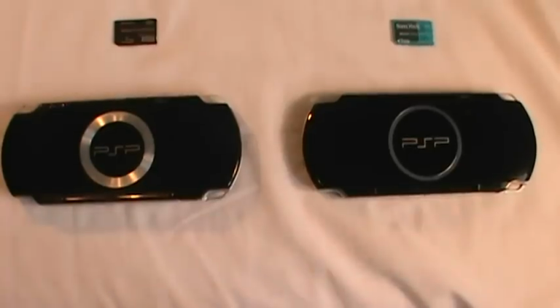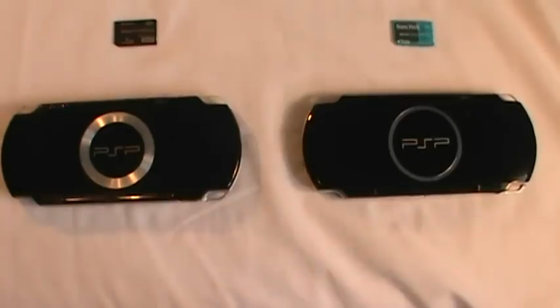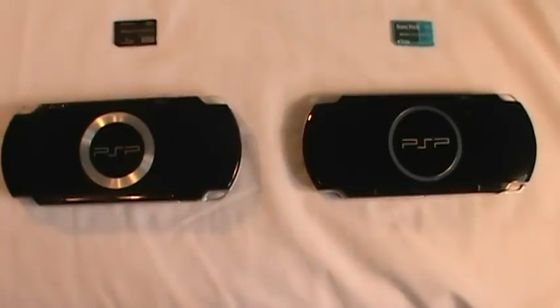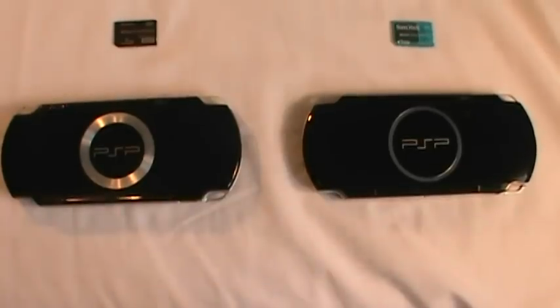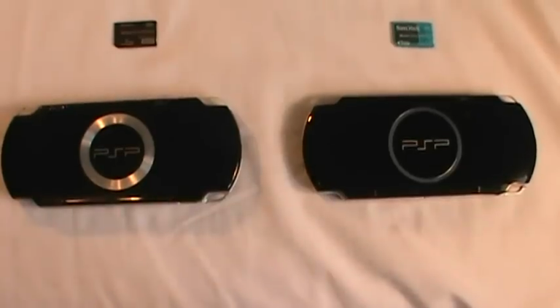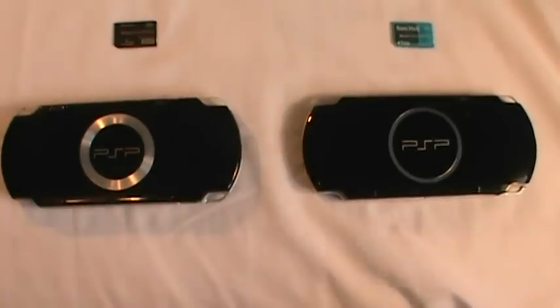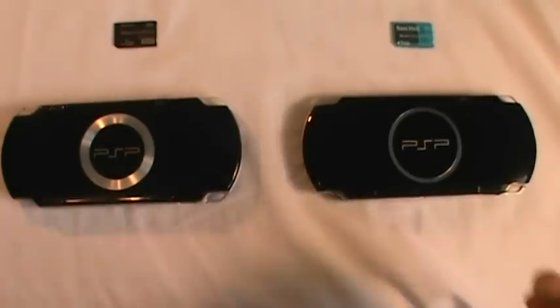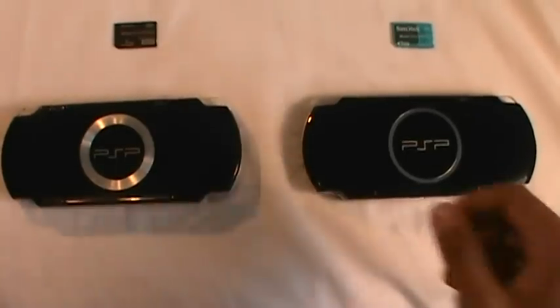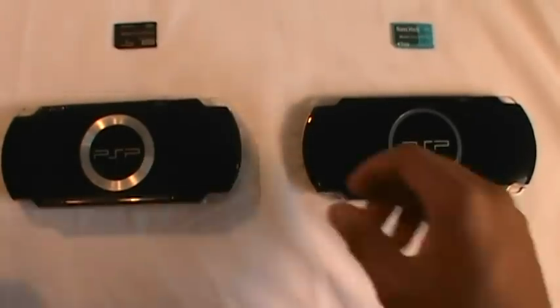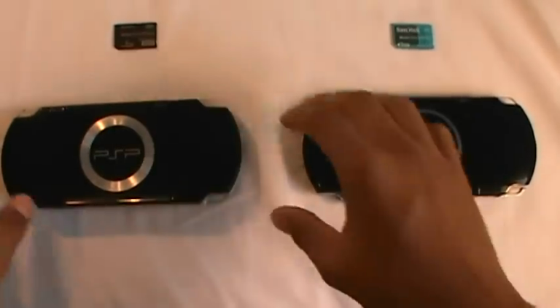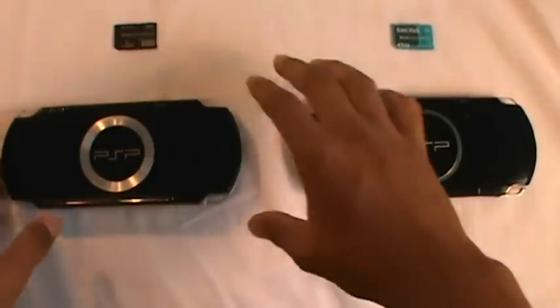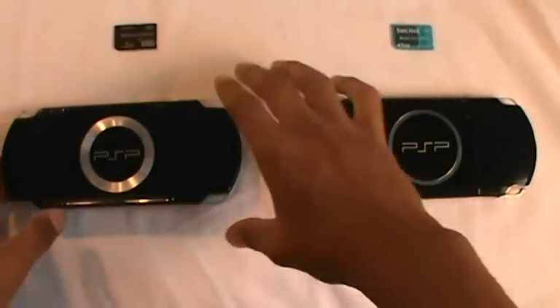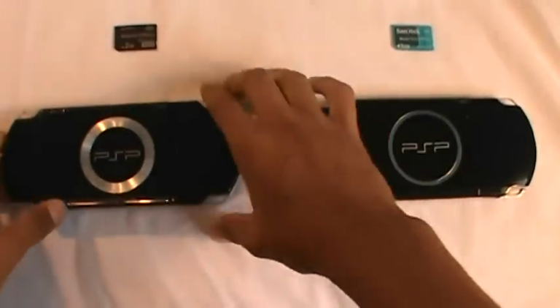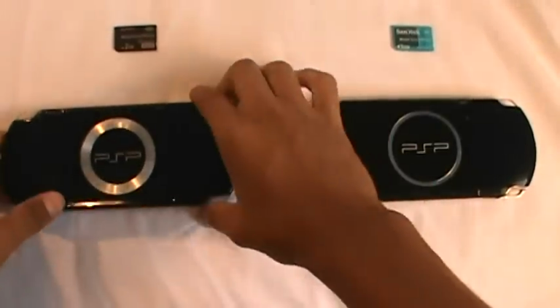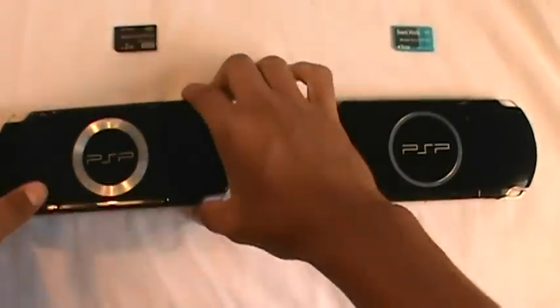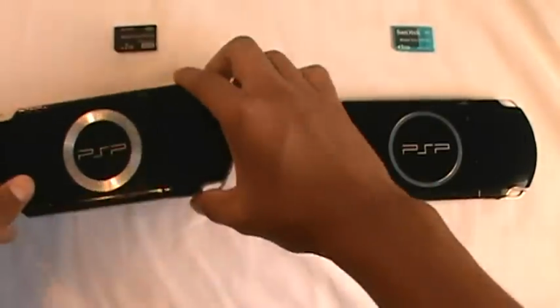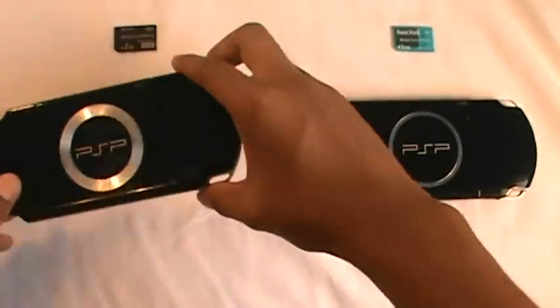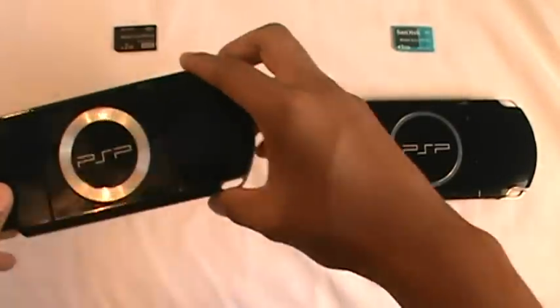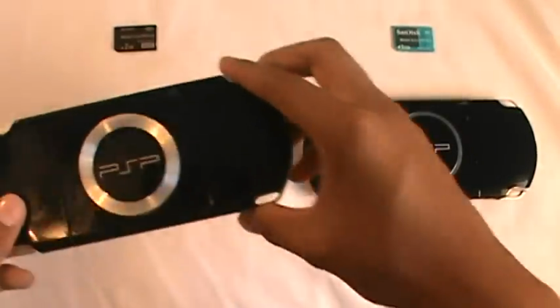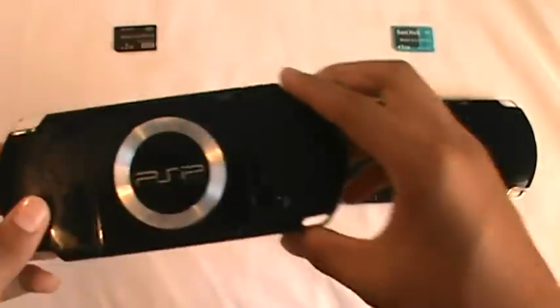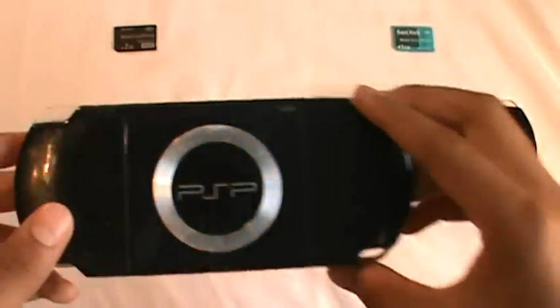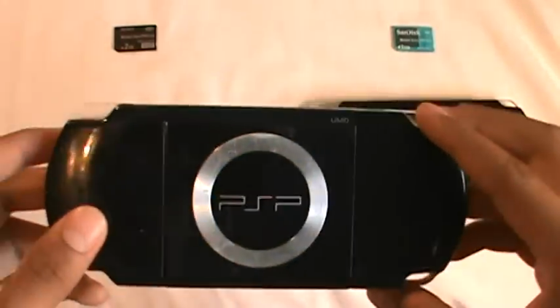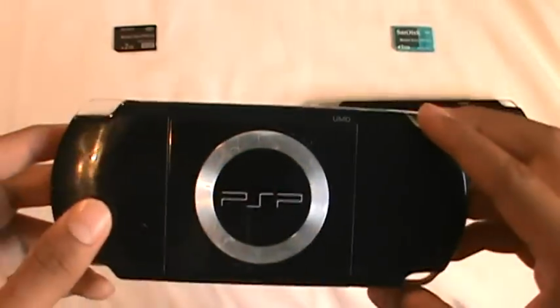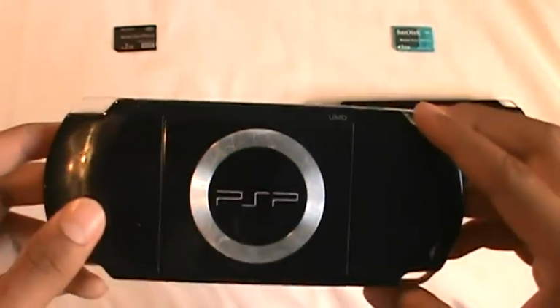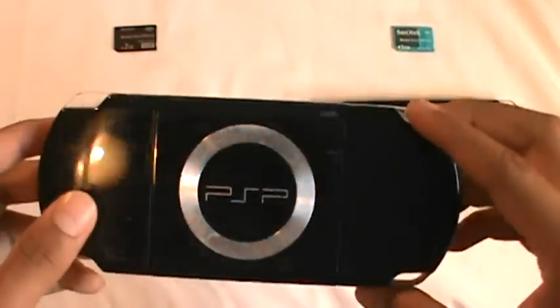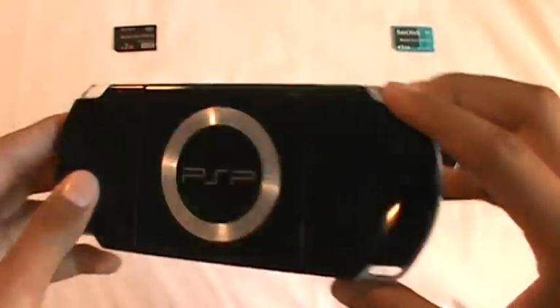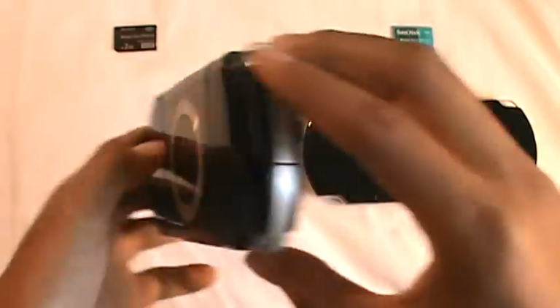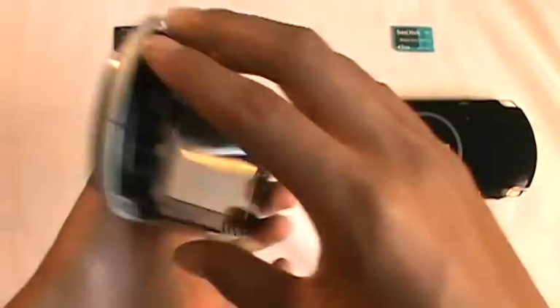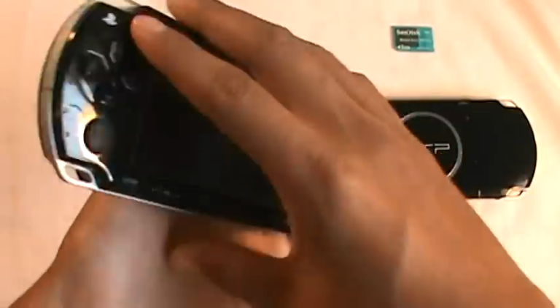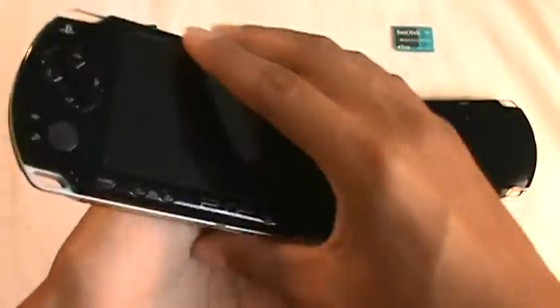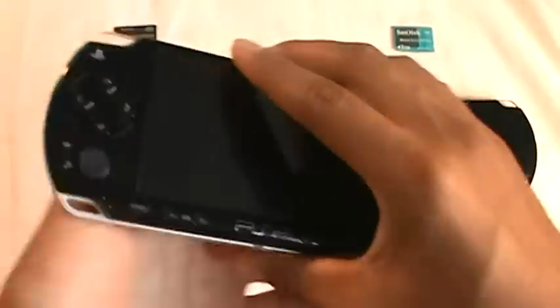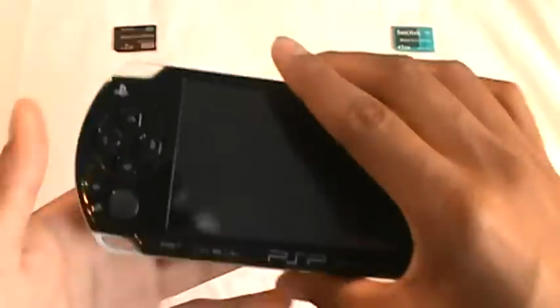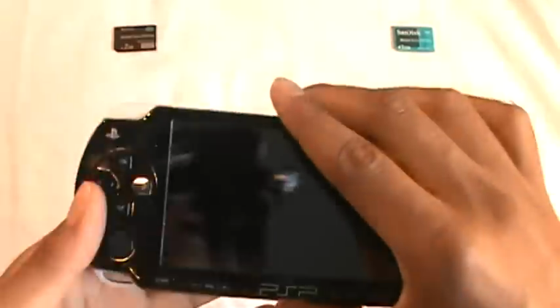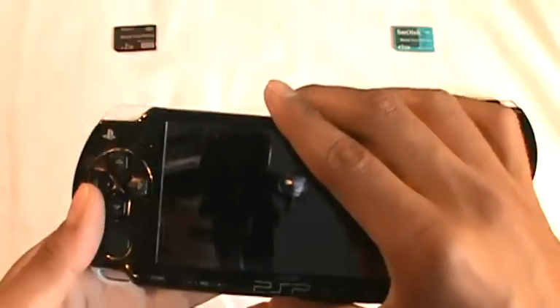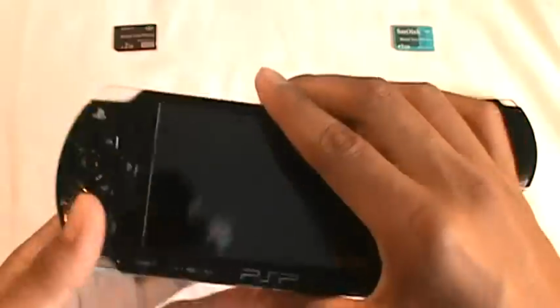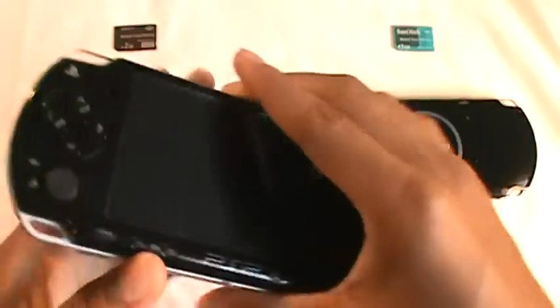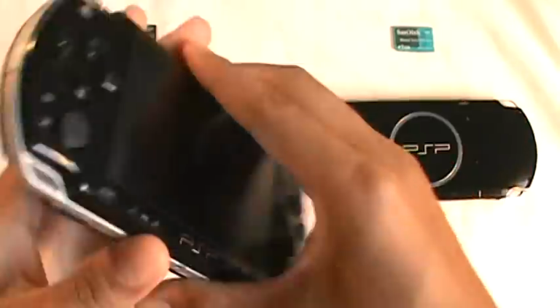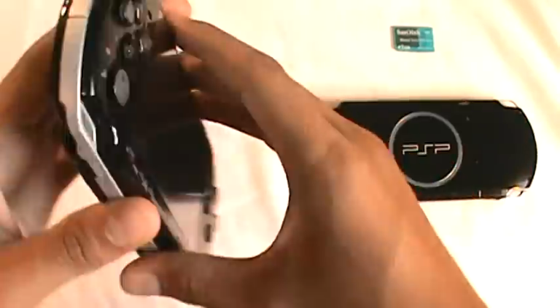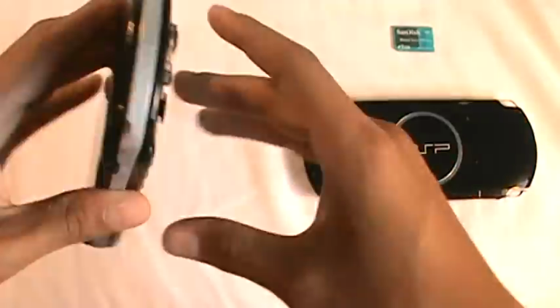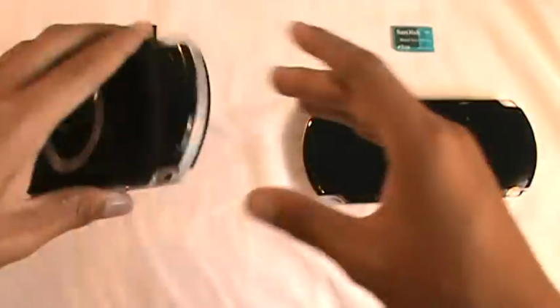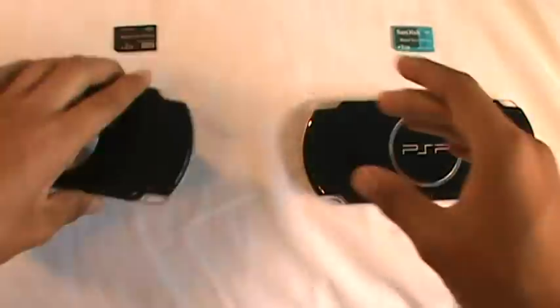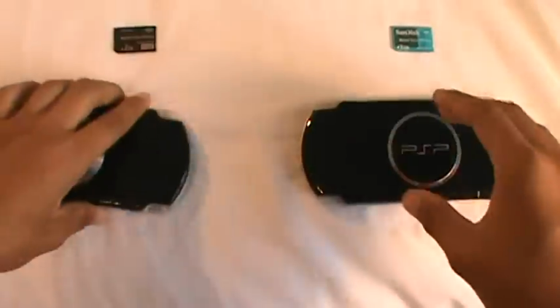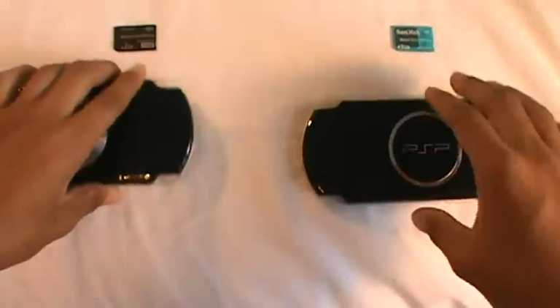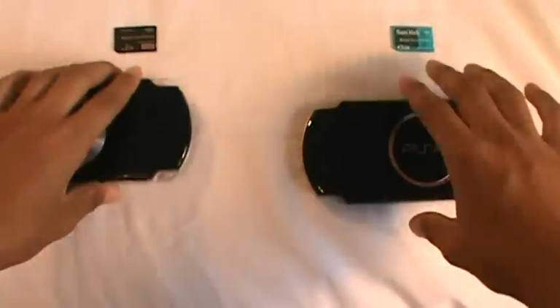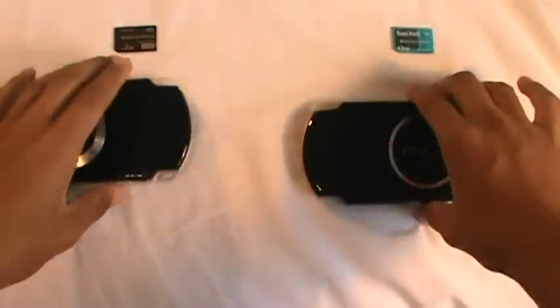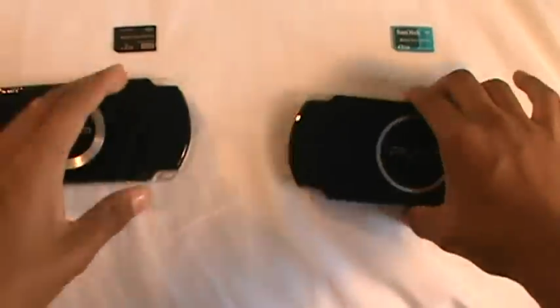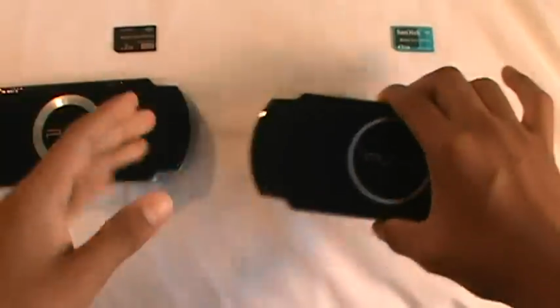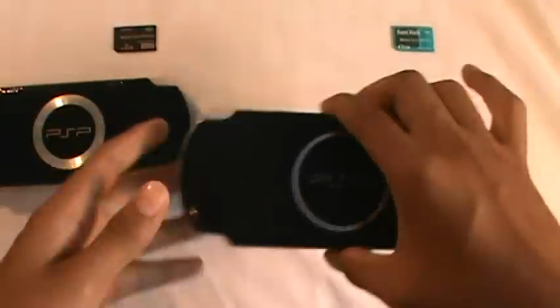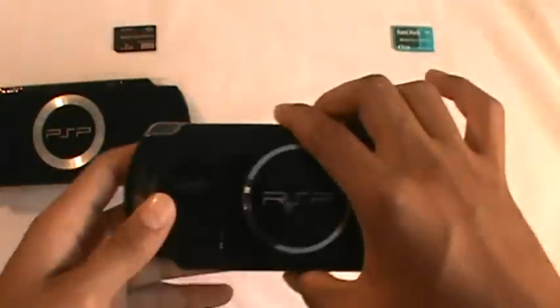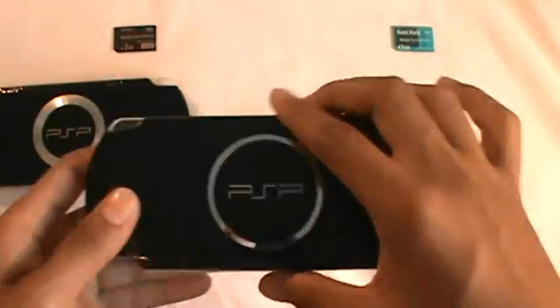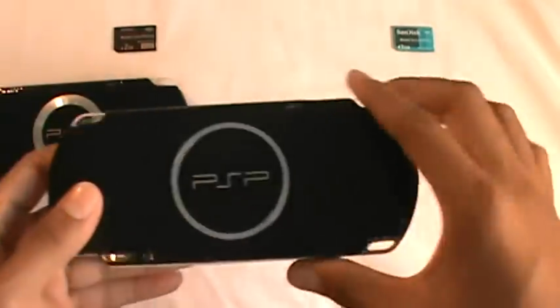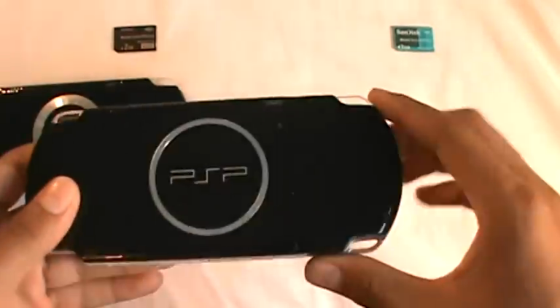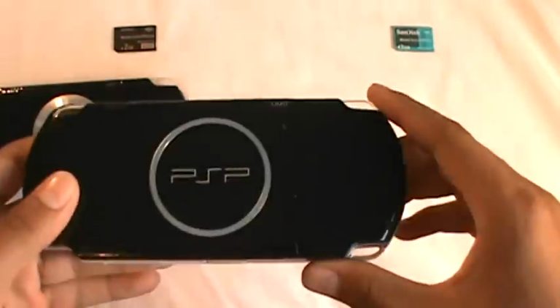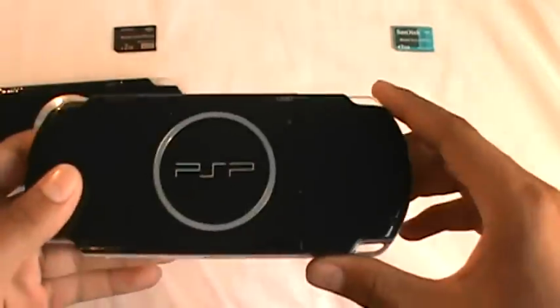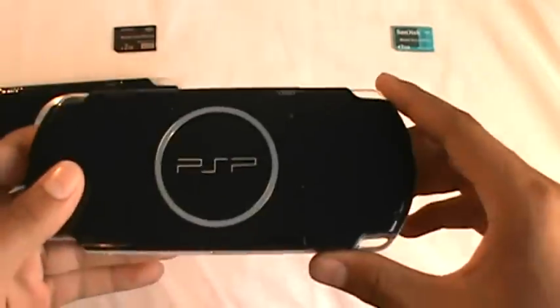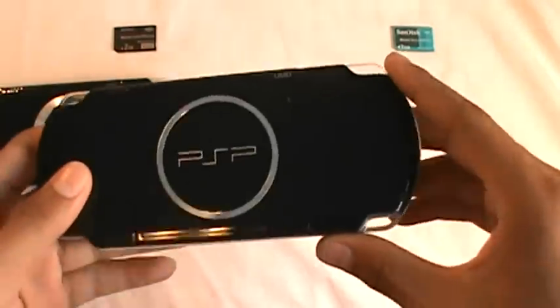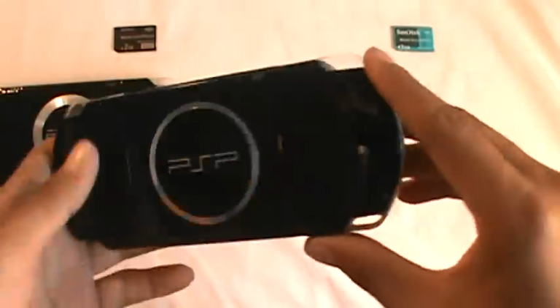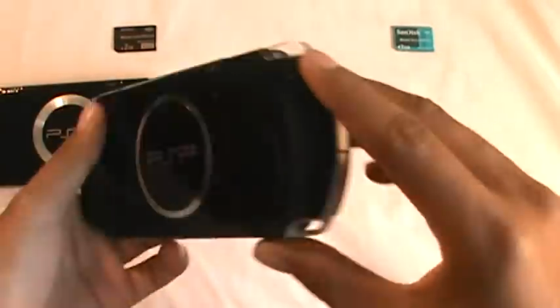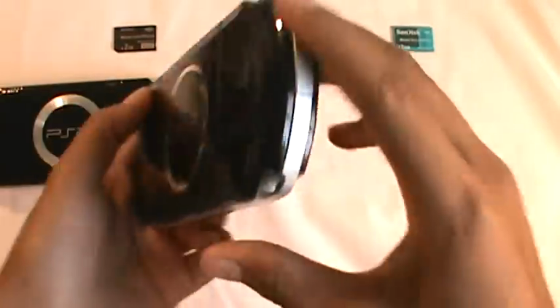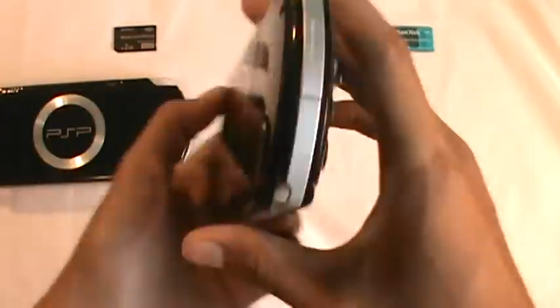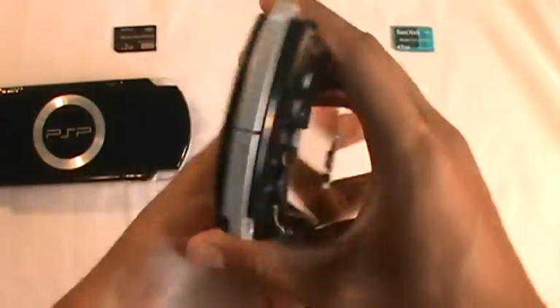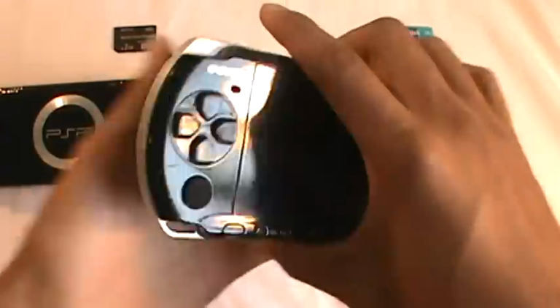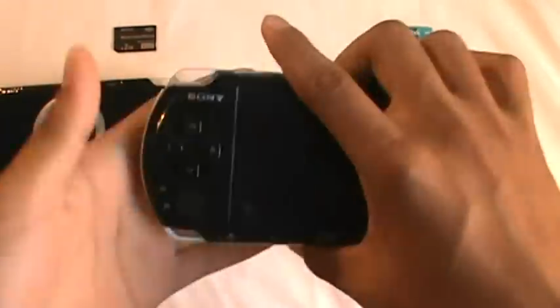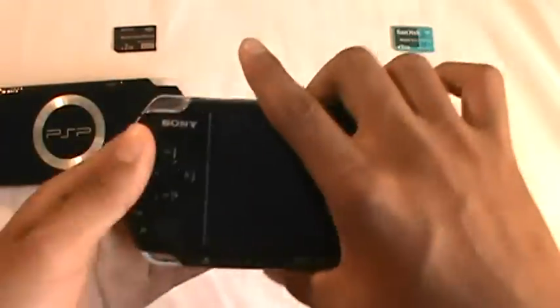What is up YouTube, I'm Timmy doing a review of the PSP 2000 and the kind of new PSP 3000.